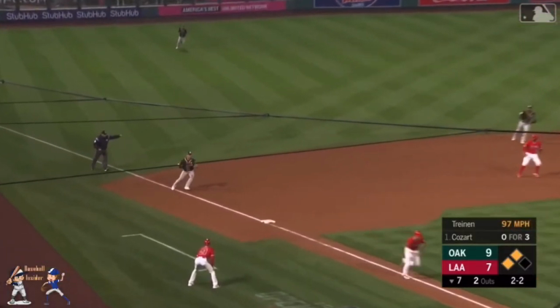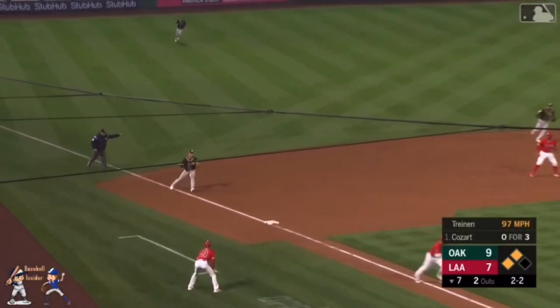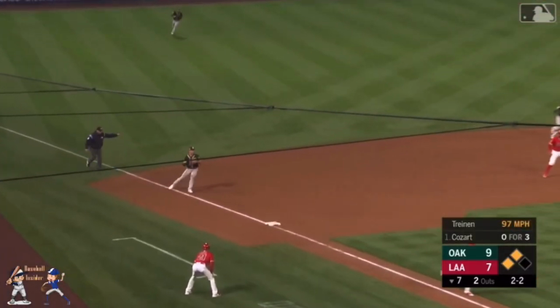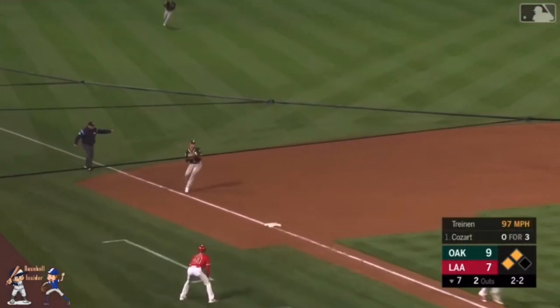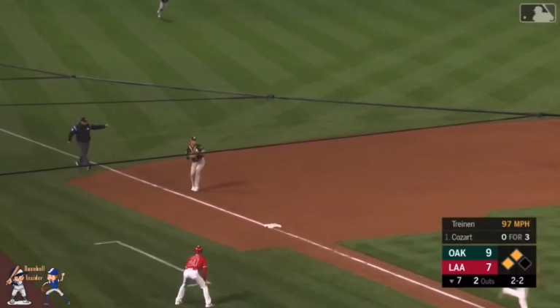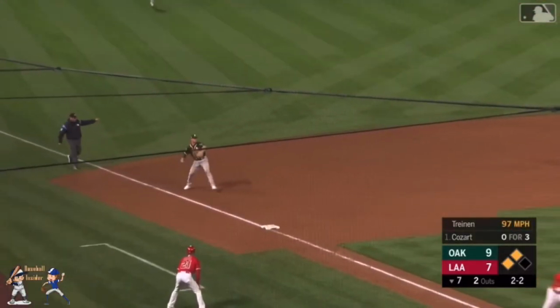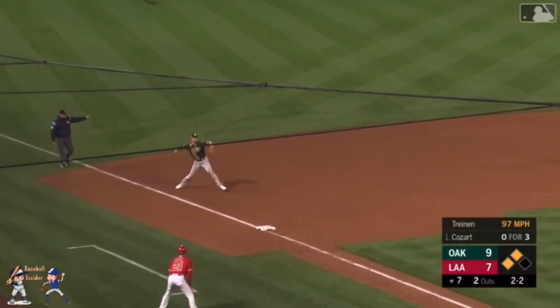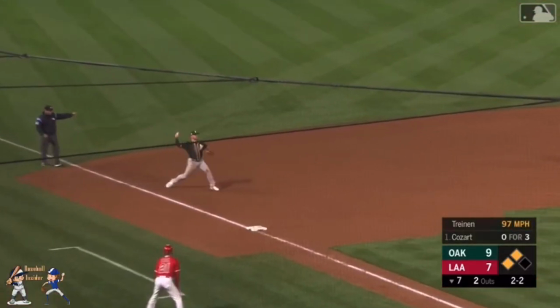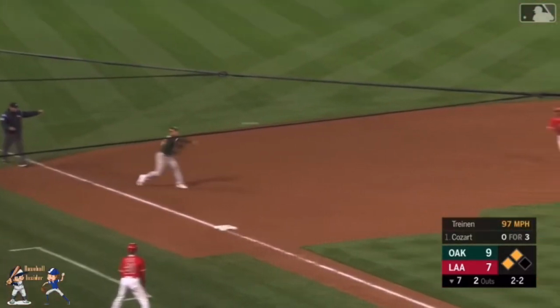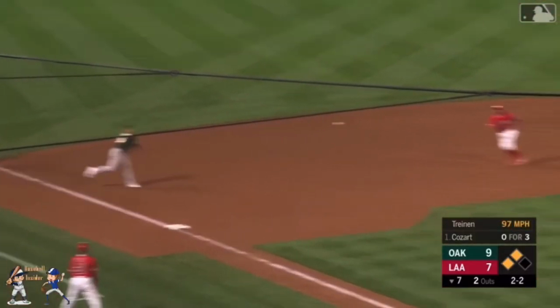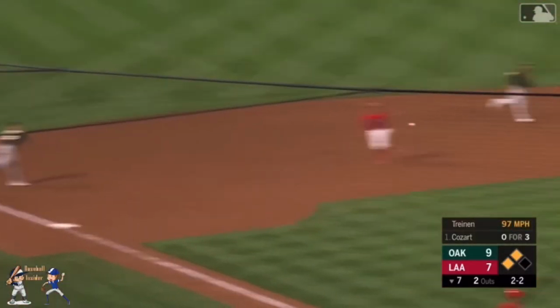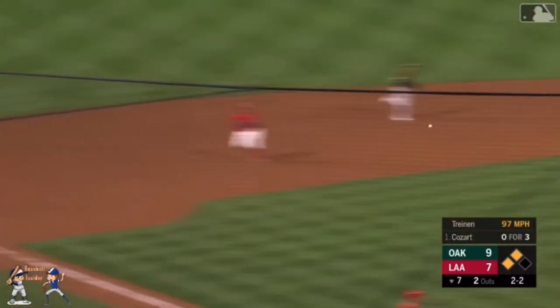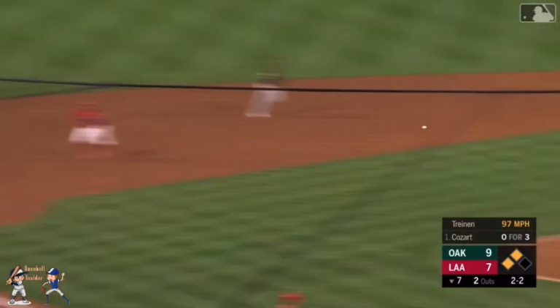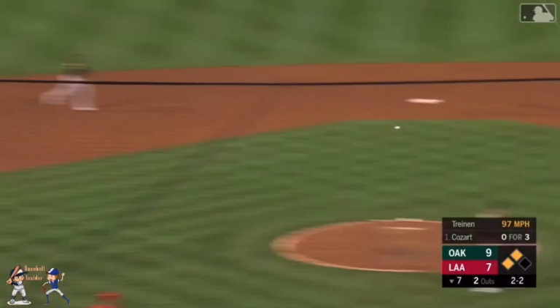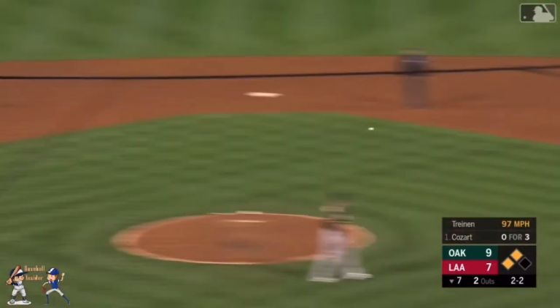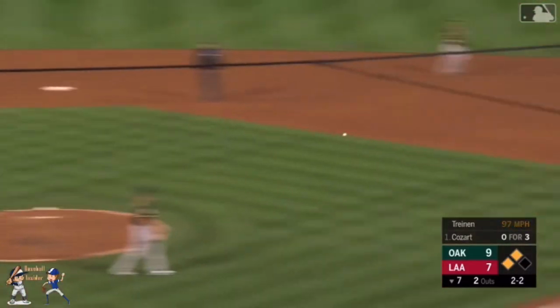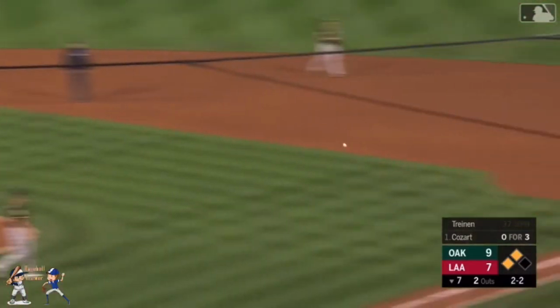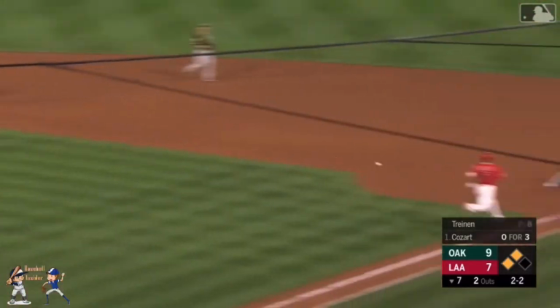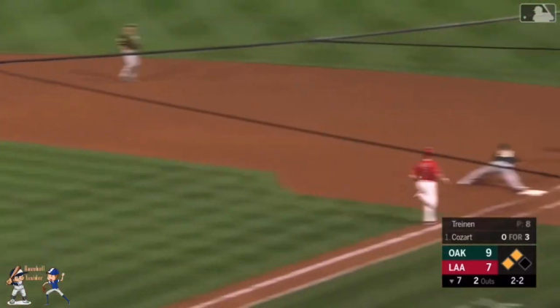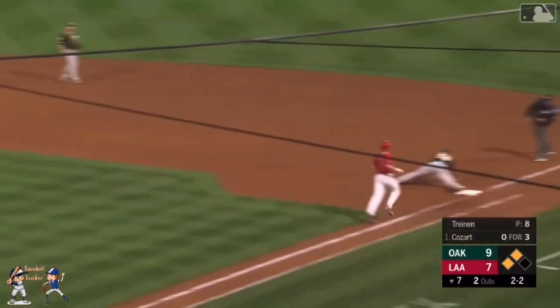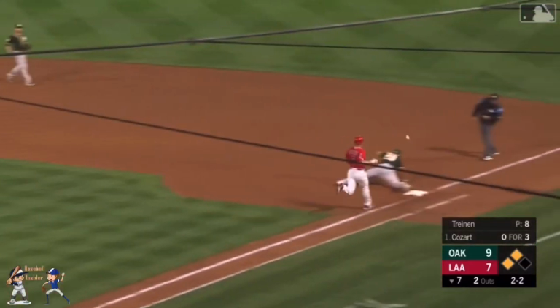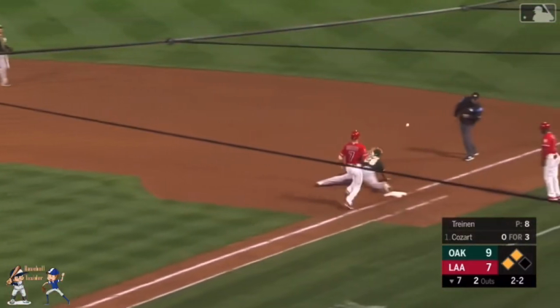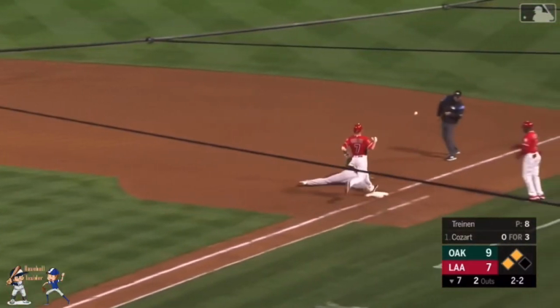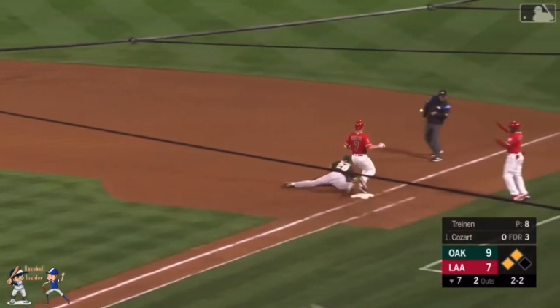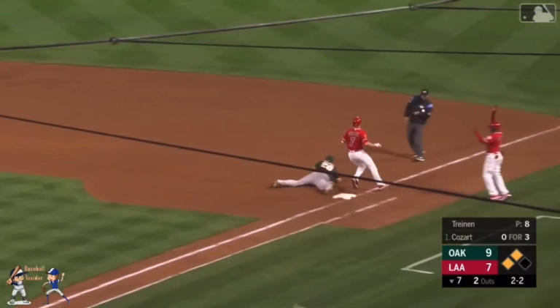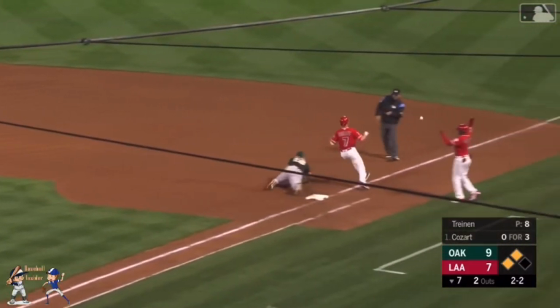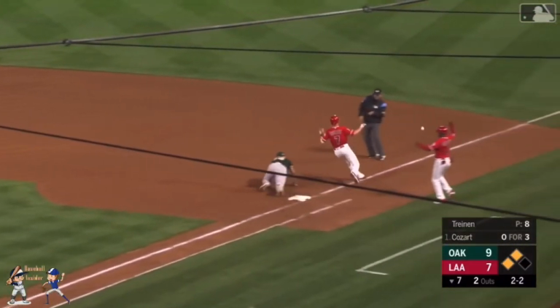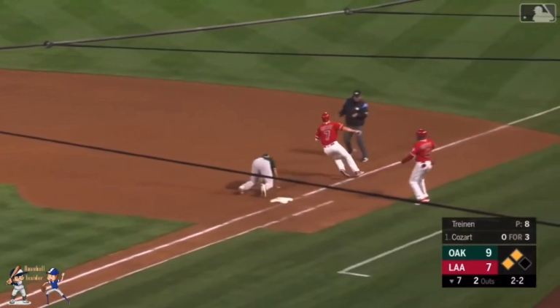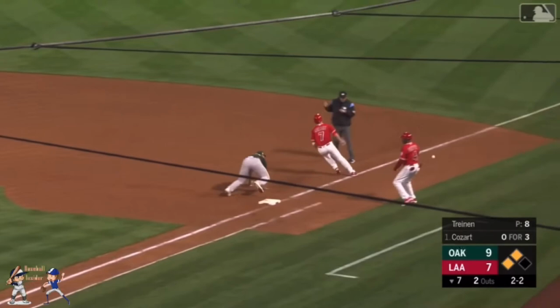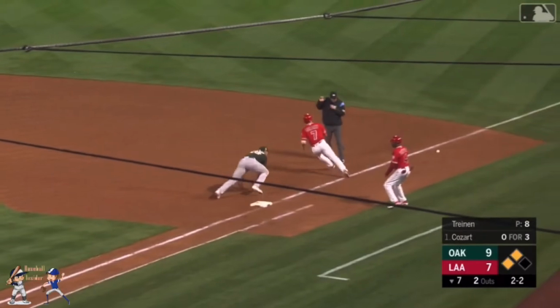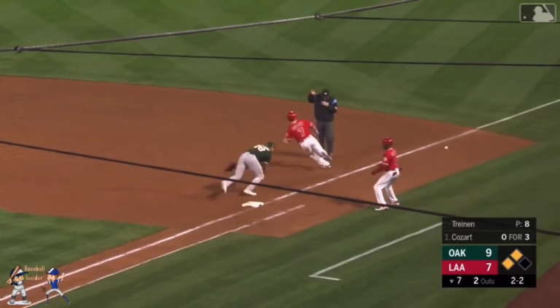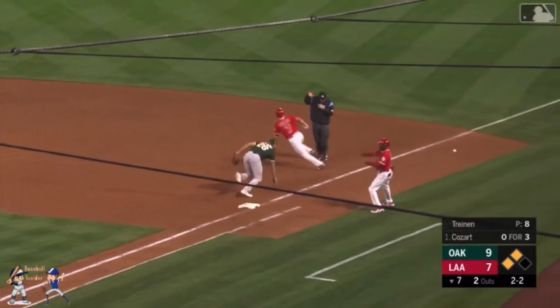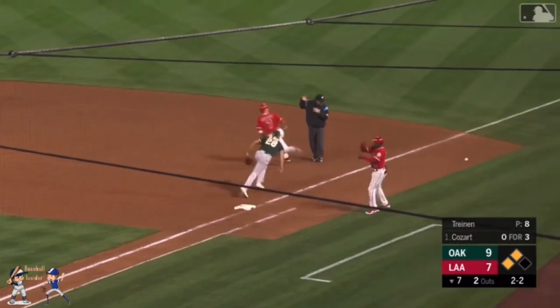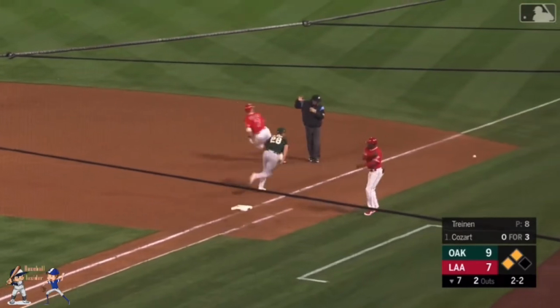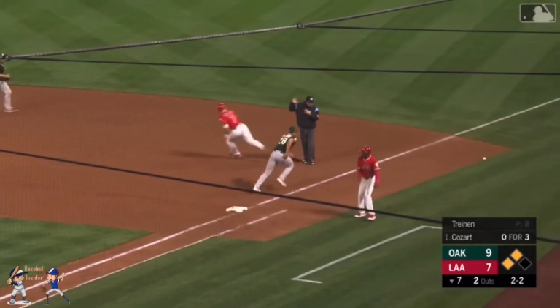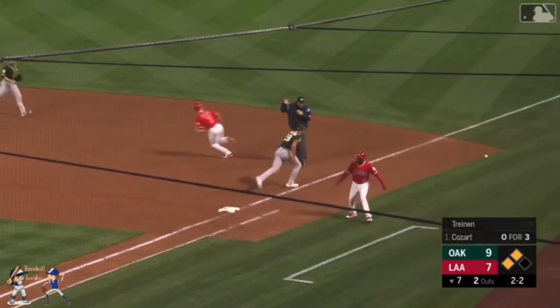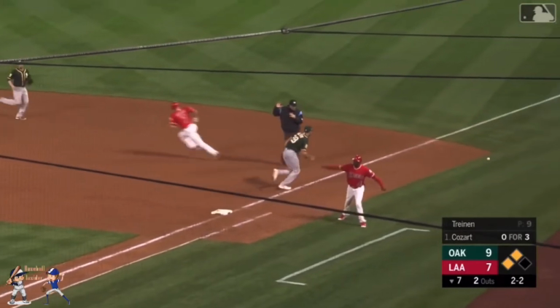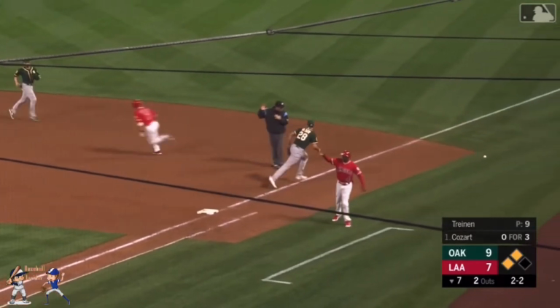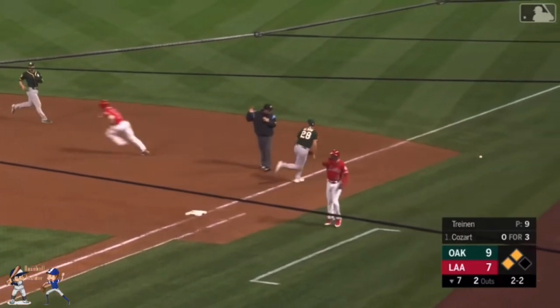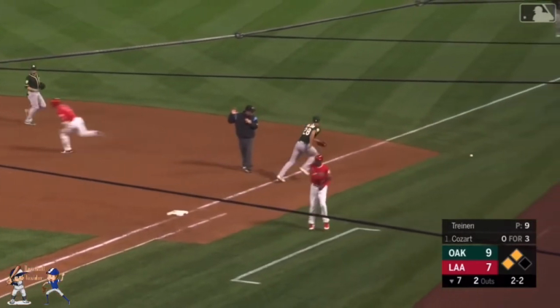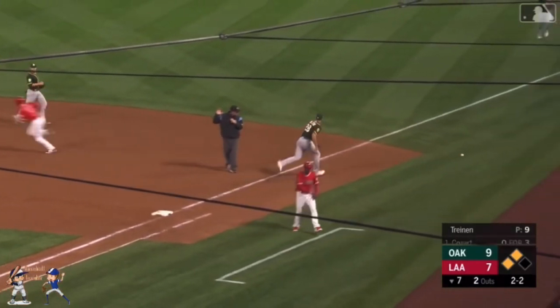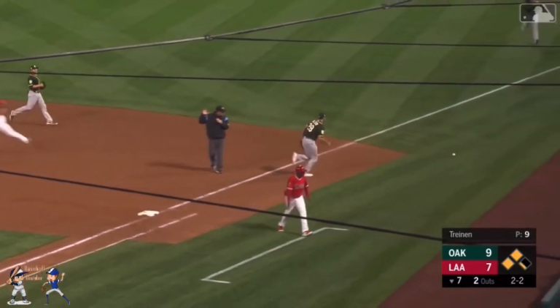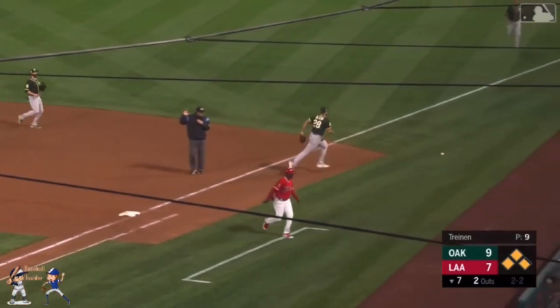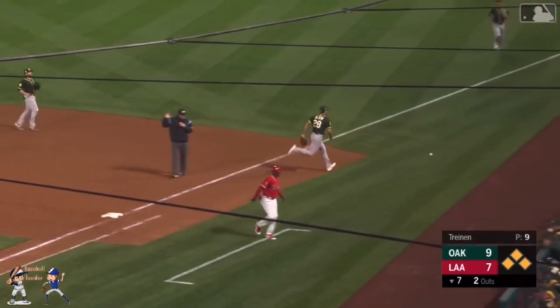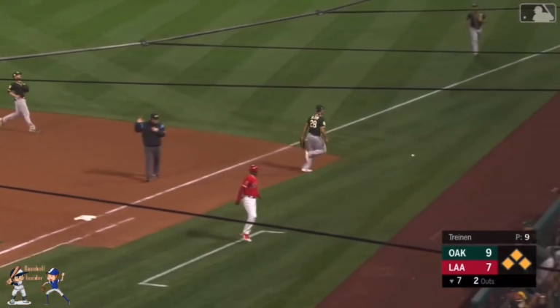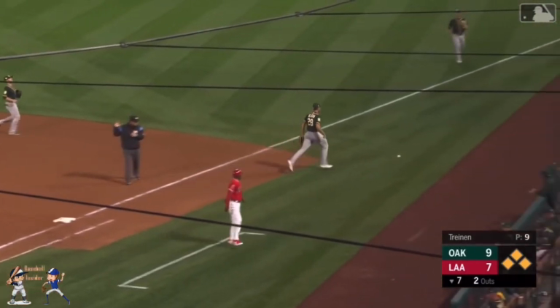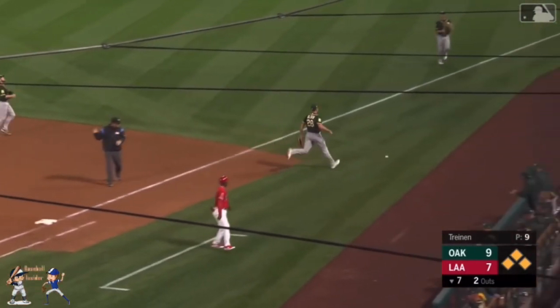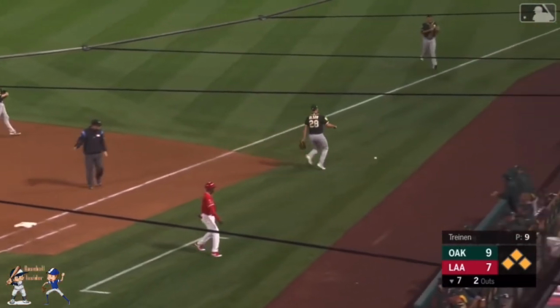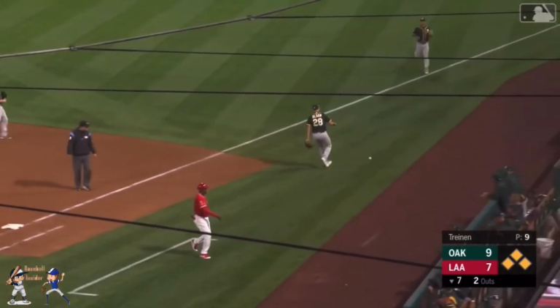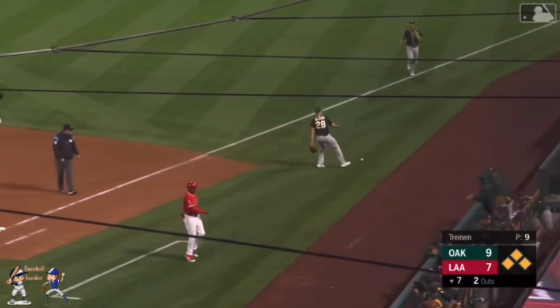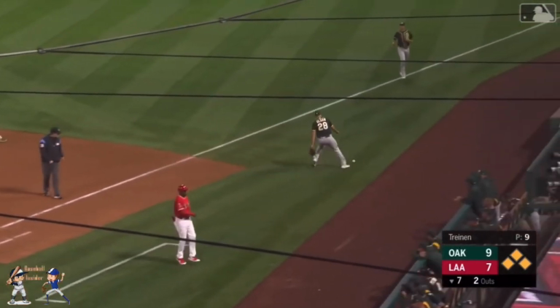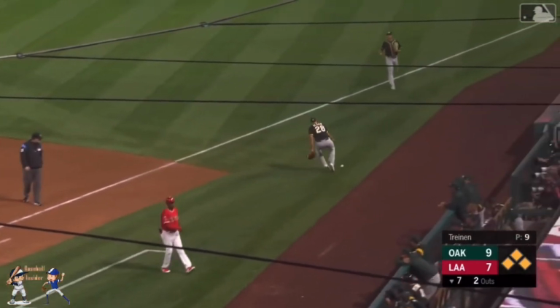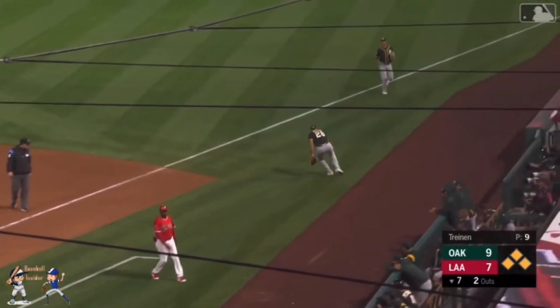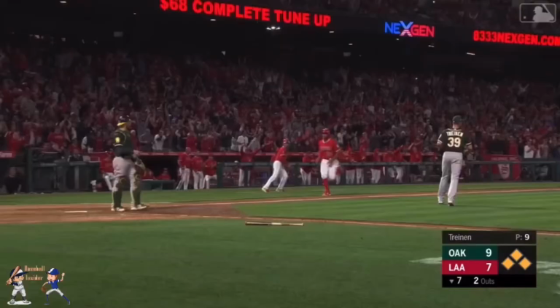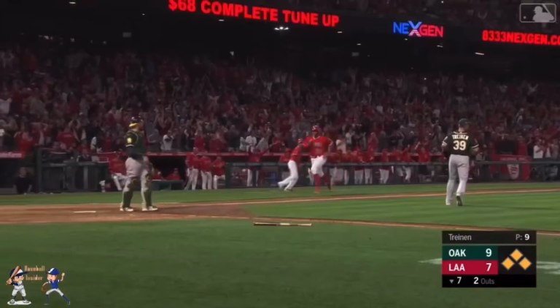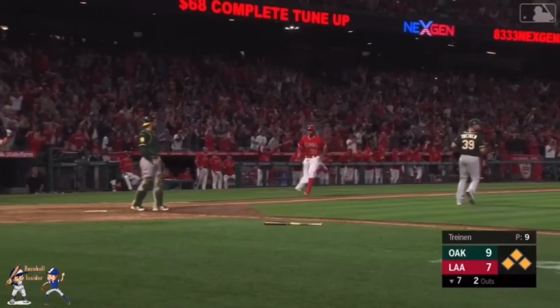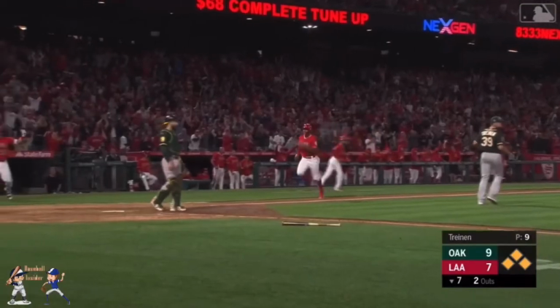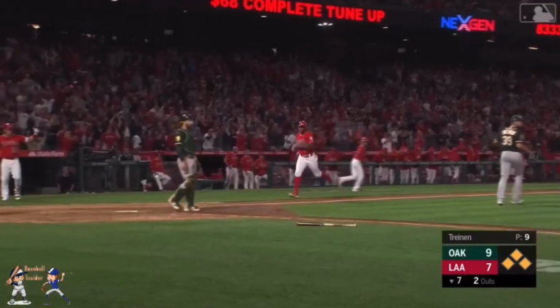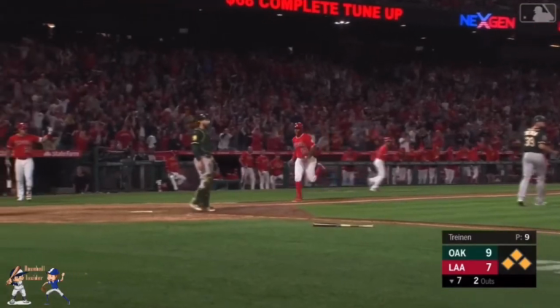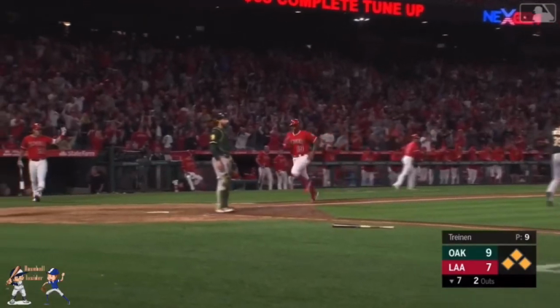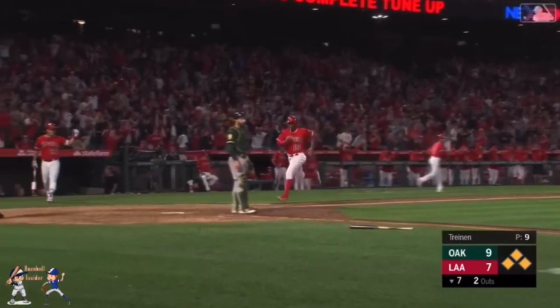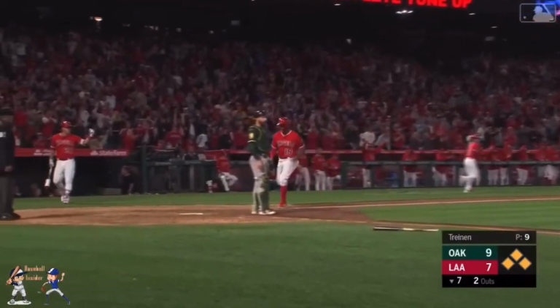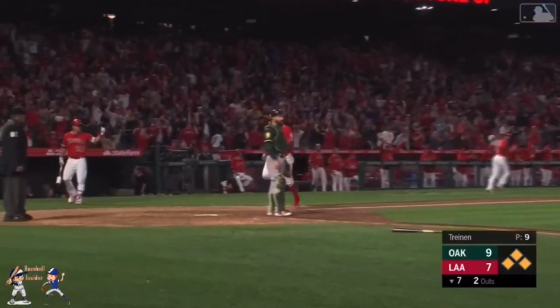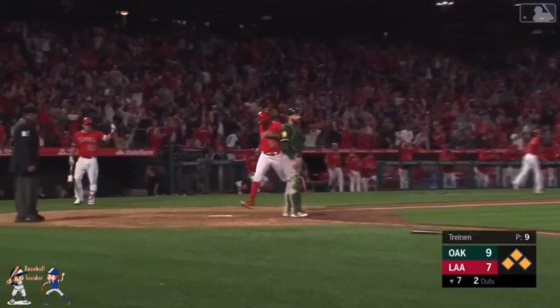Over to Chapman. Third base. Low throw. Olsen can't handle it. Gets away. Here comes Marte. We're tied at nine.